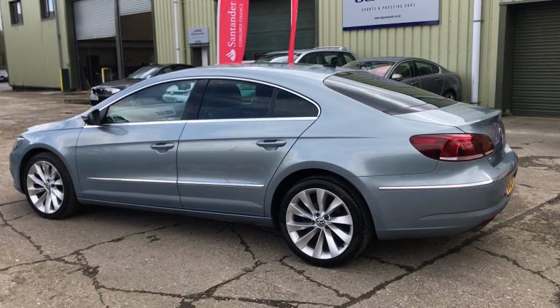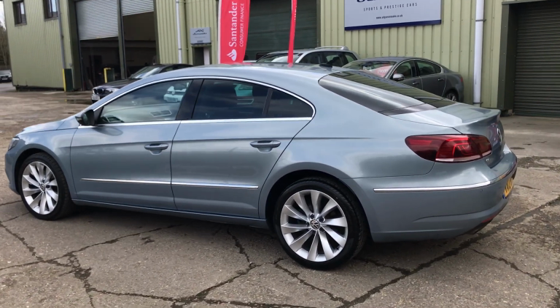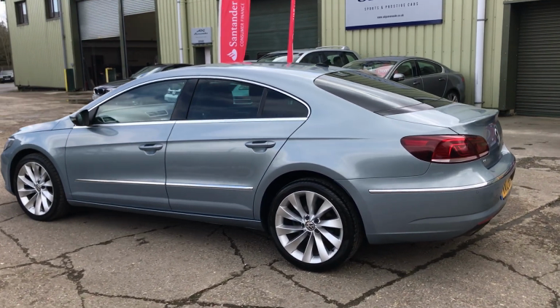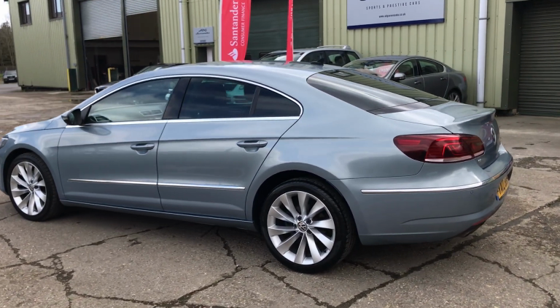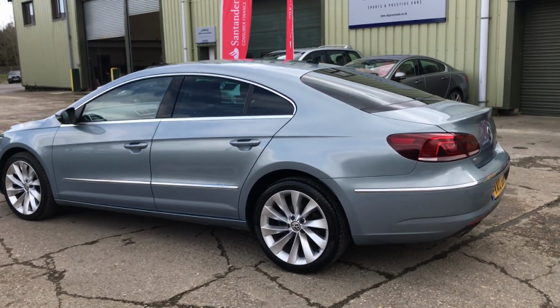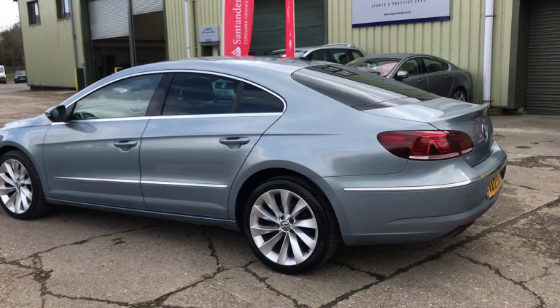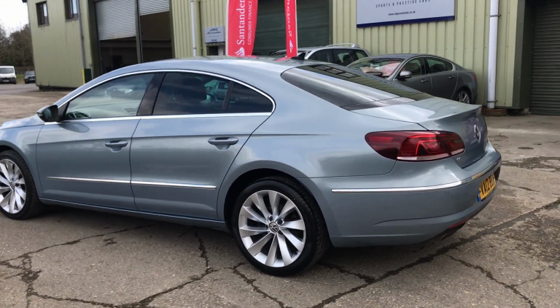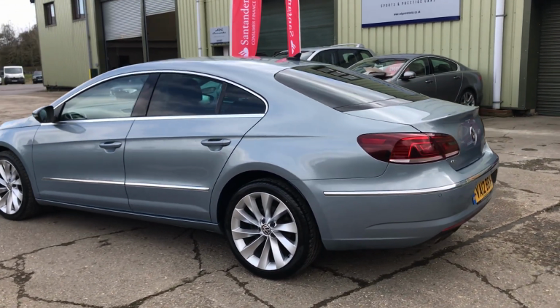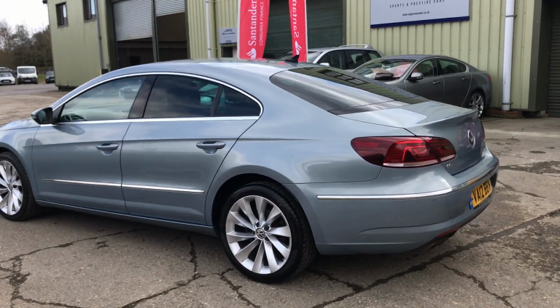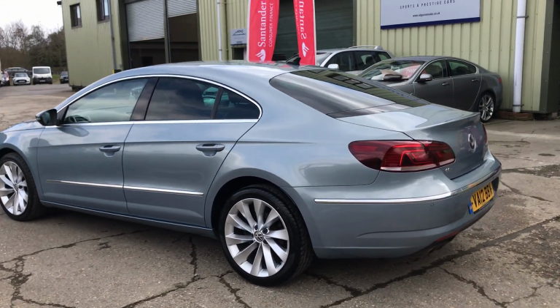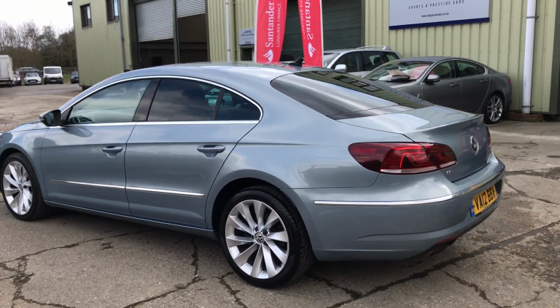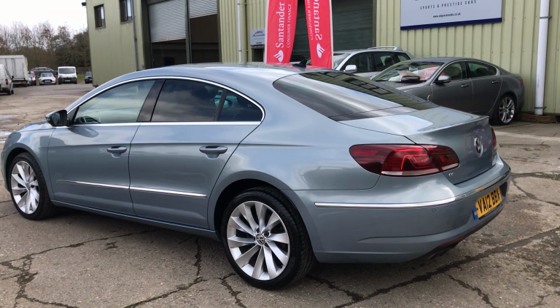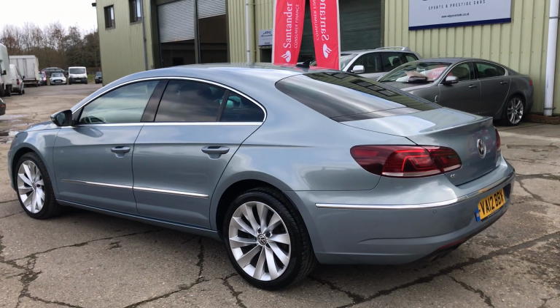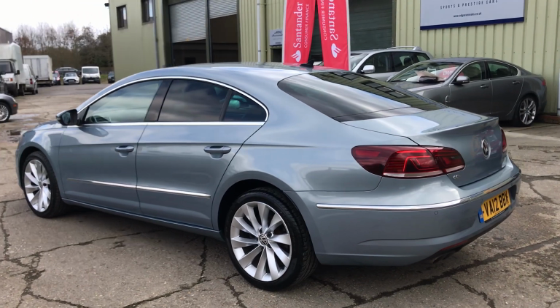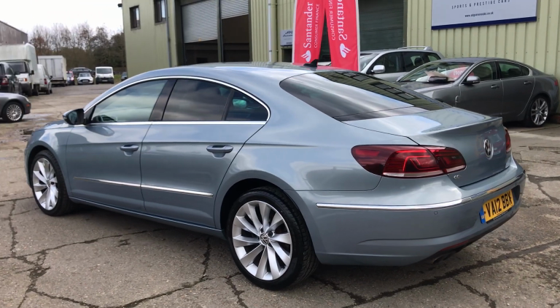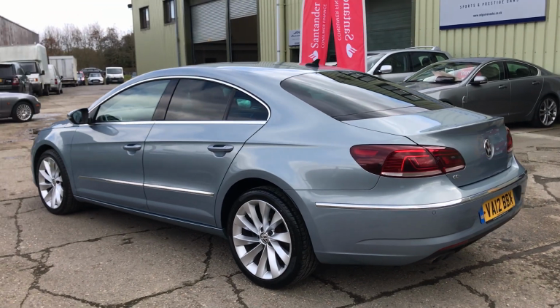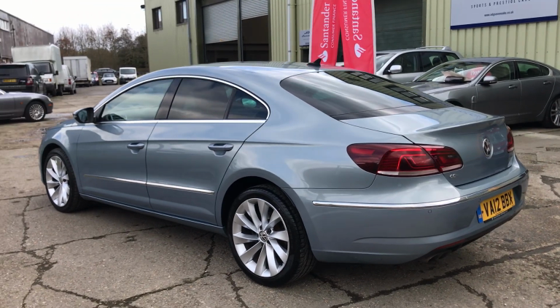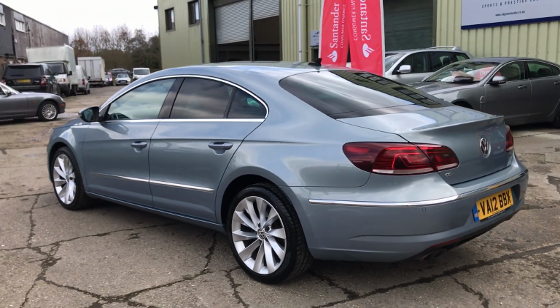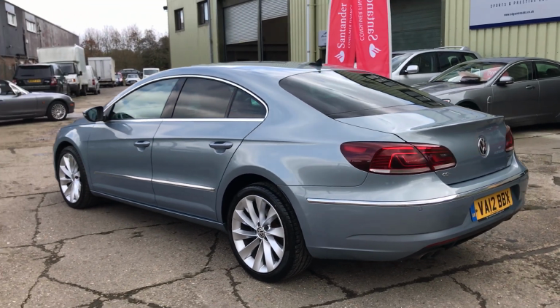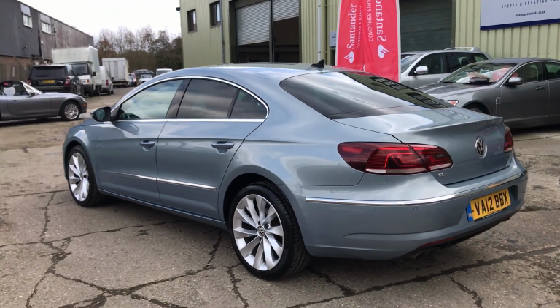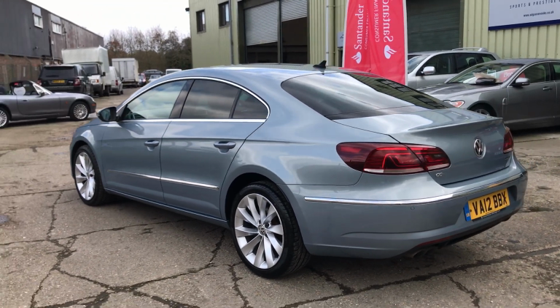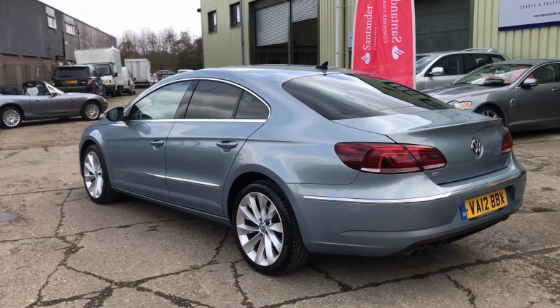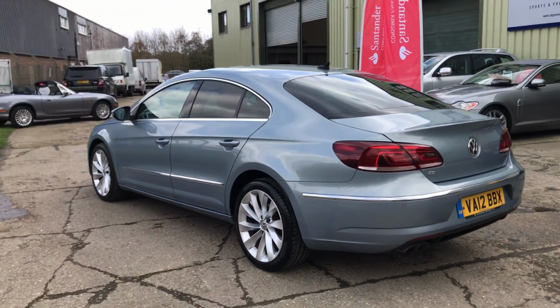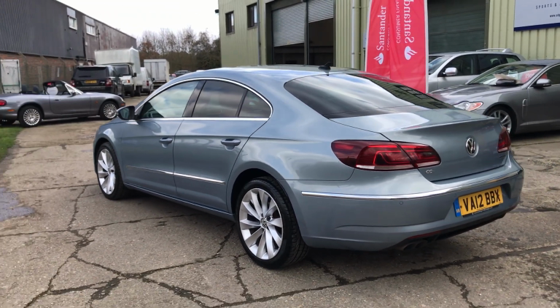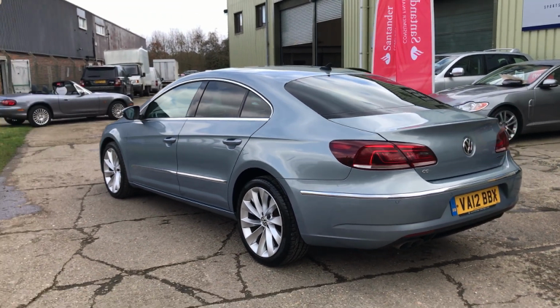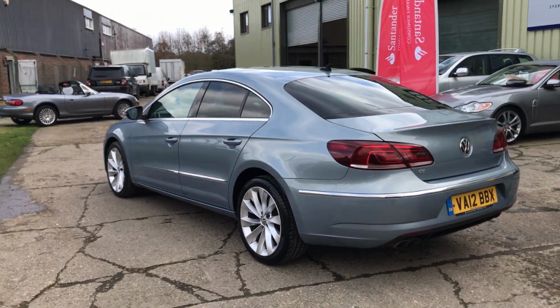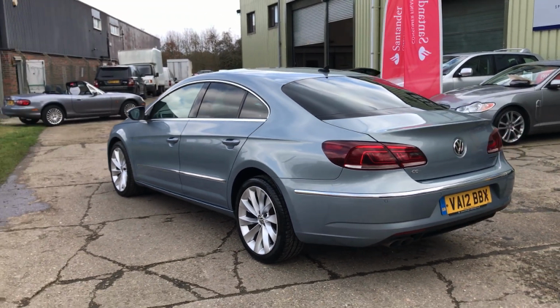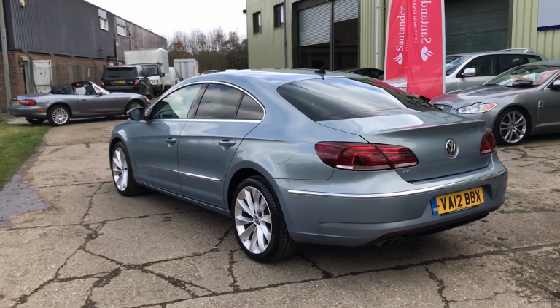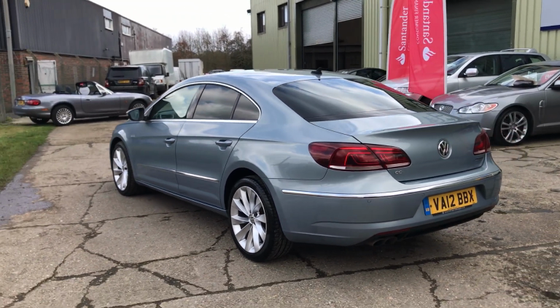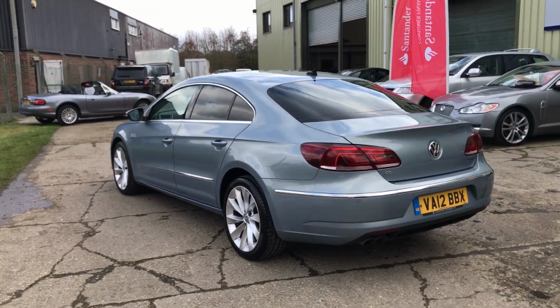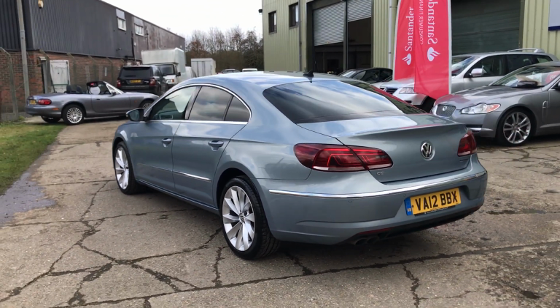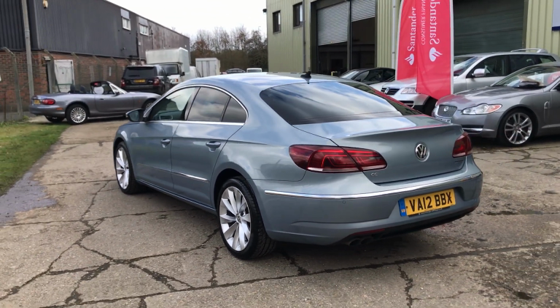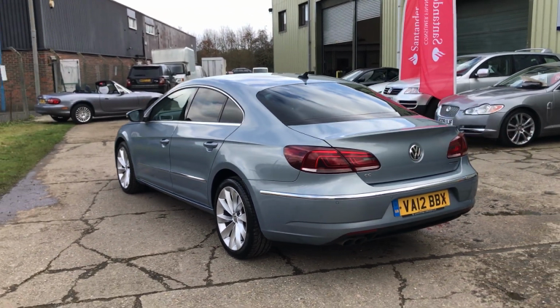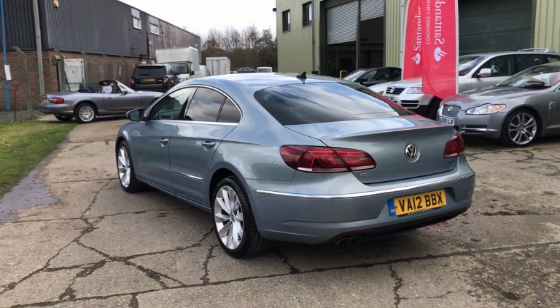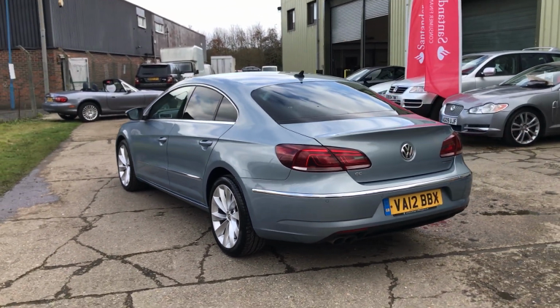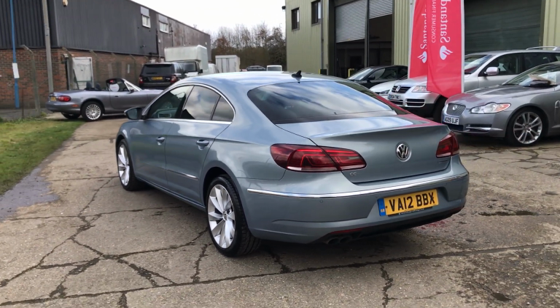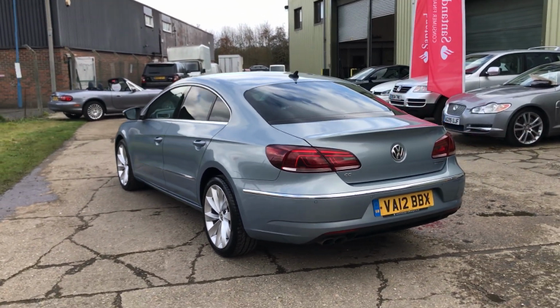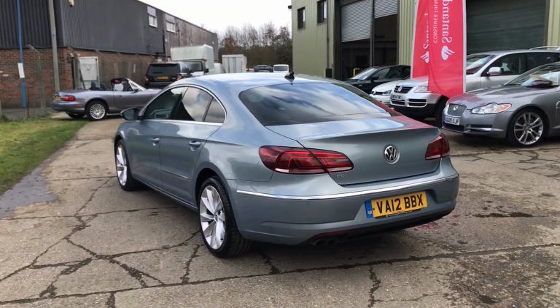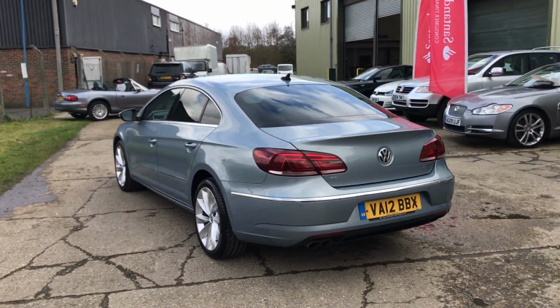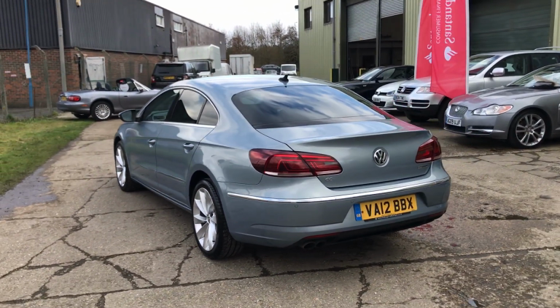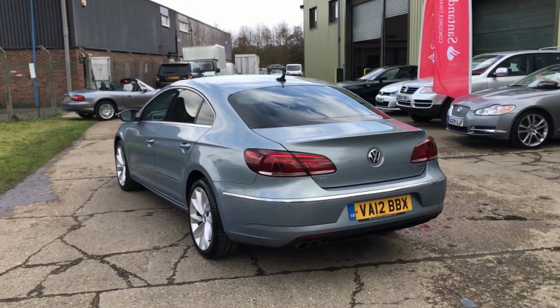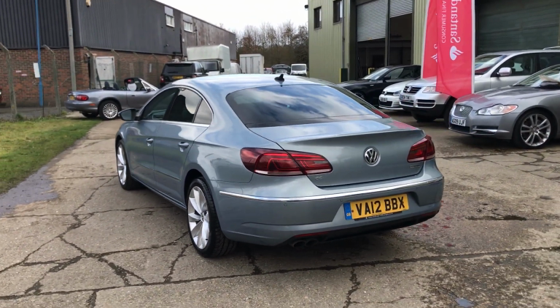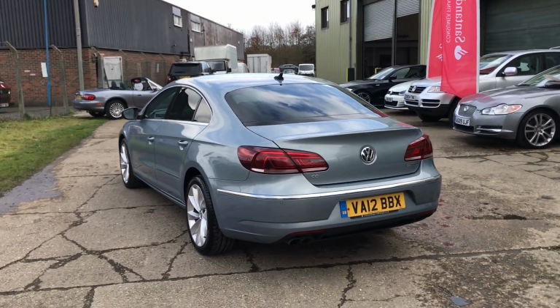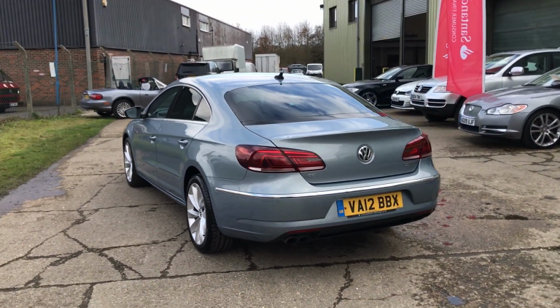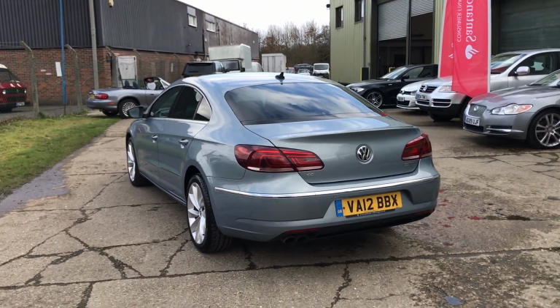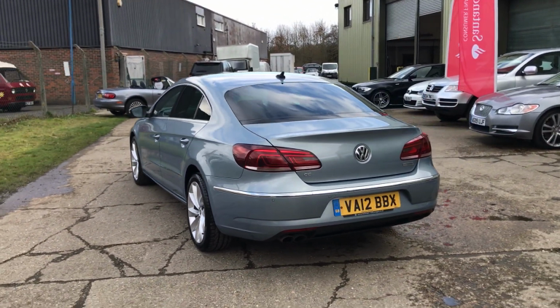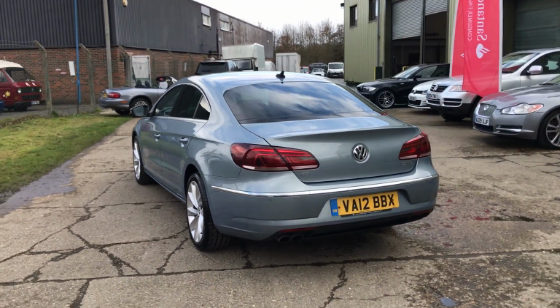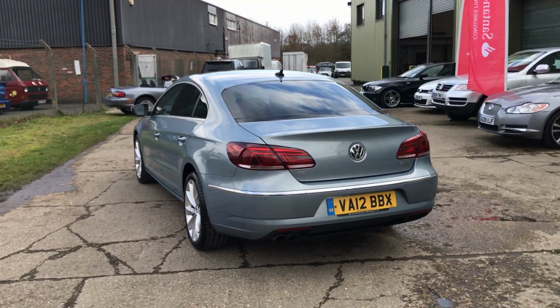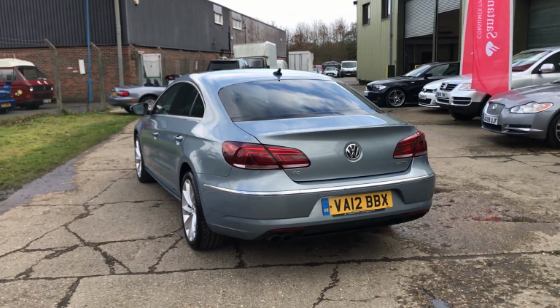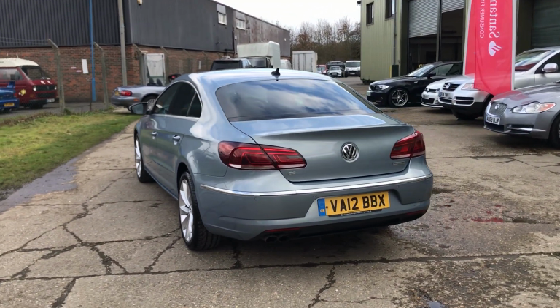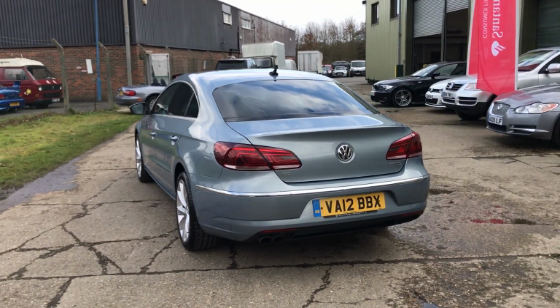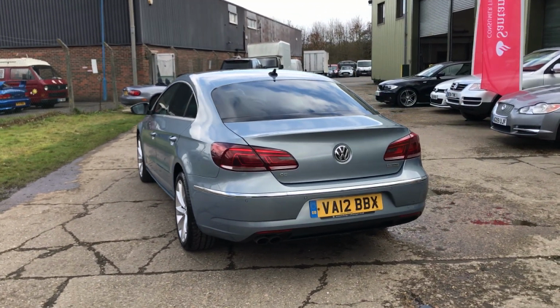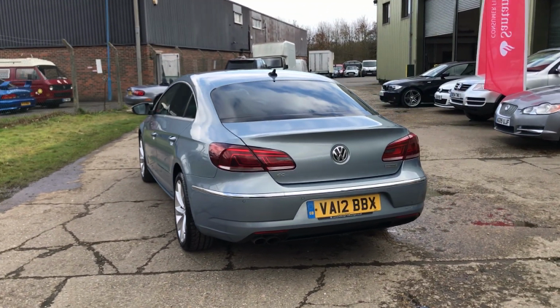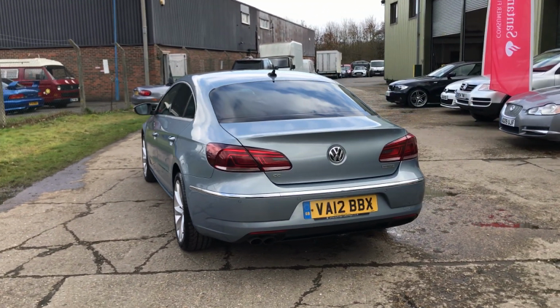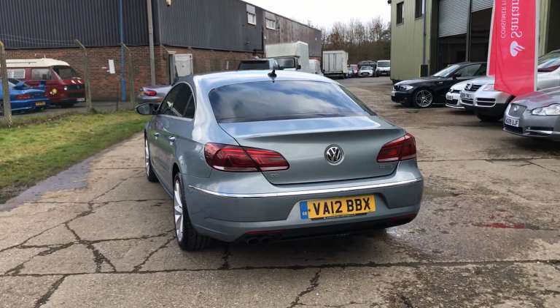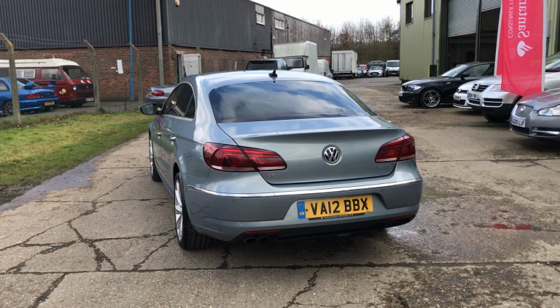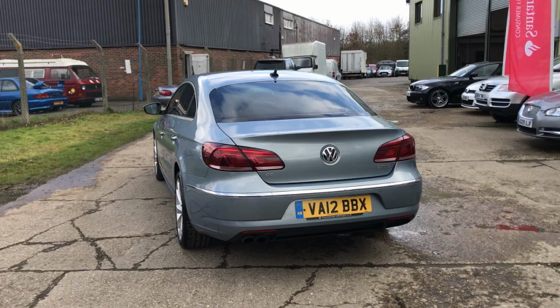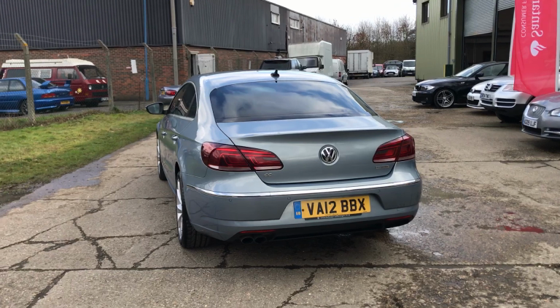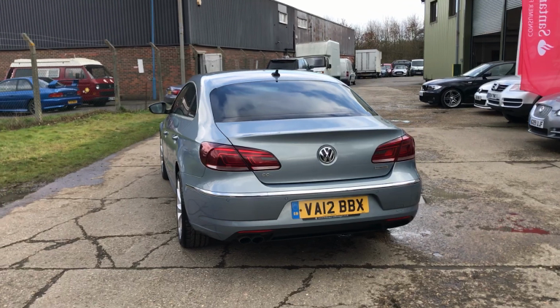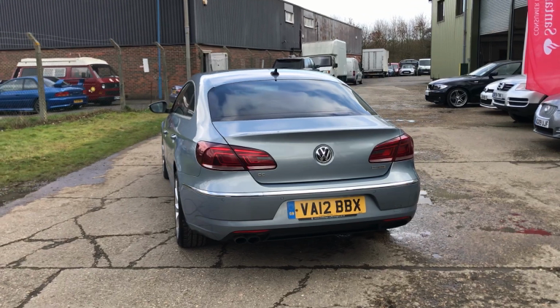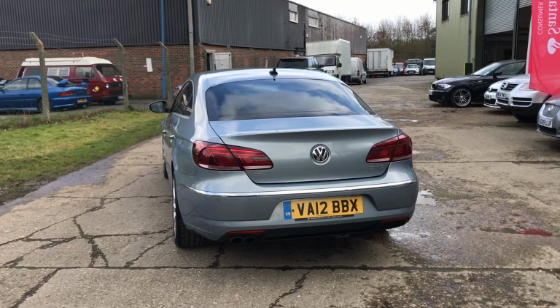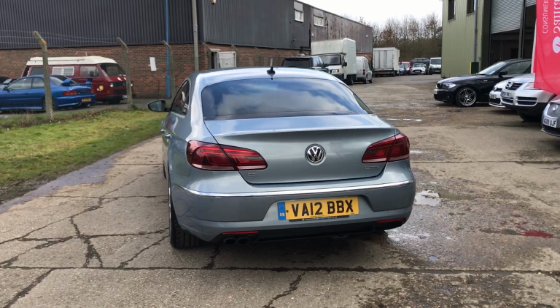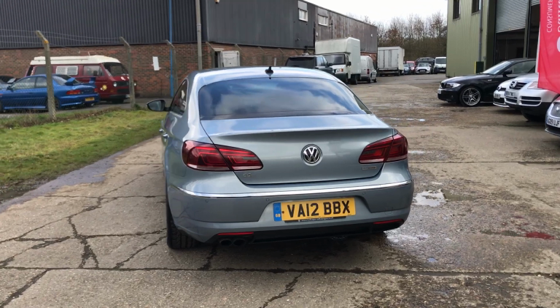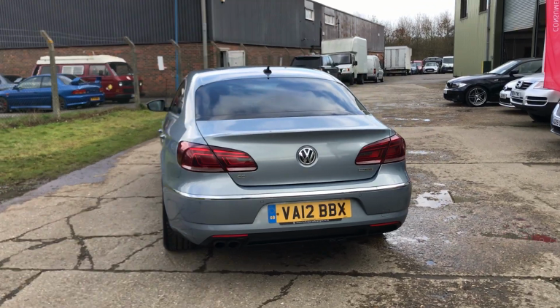The car is in fantastic condition — it's done 93,000 miles and you'd never know it from the condition. It's absolutely first class.